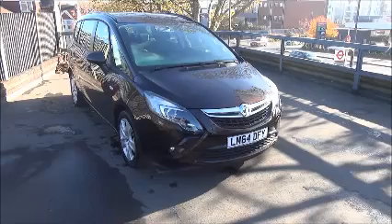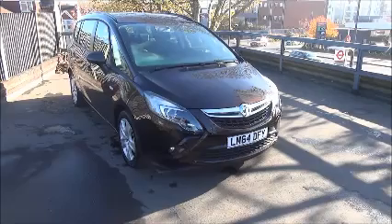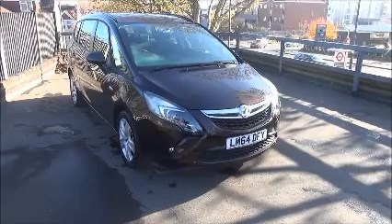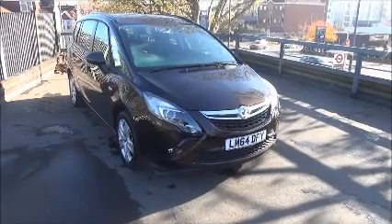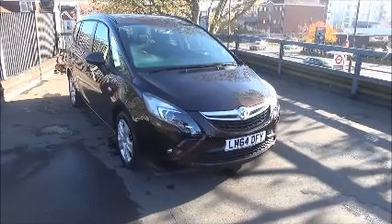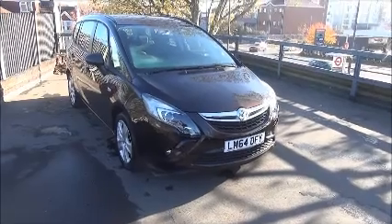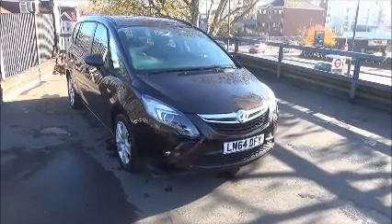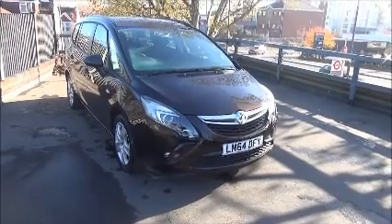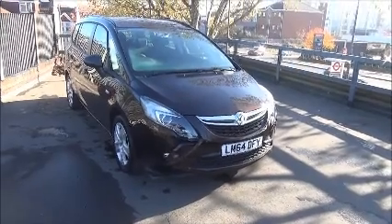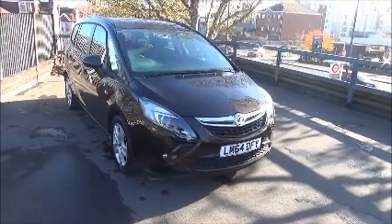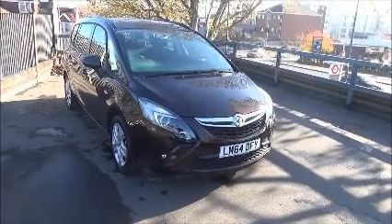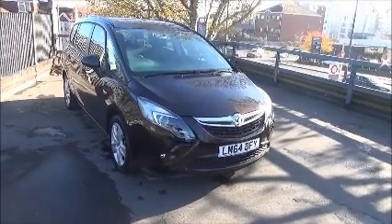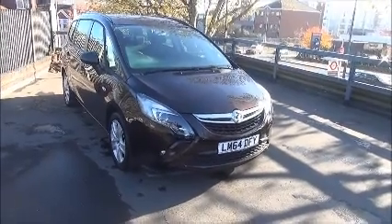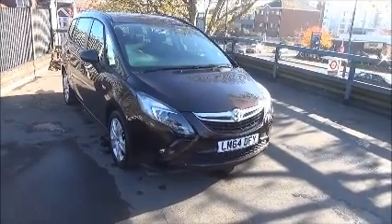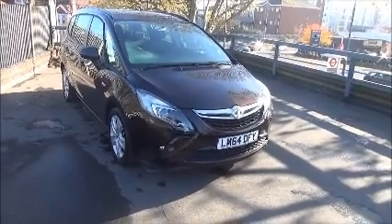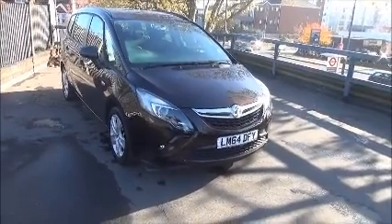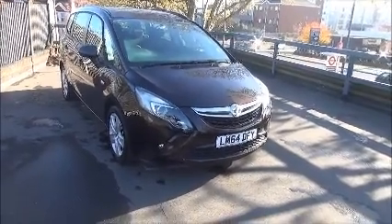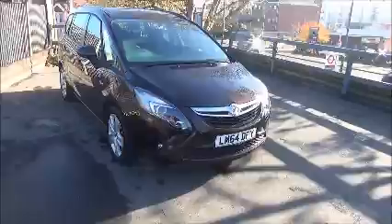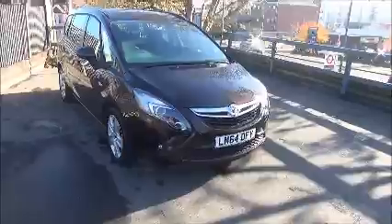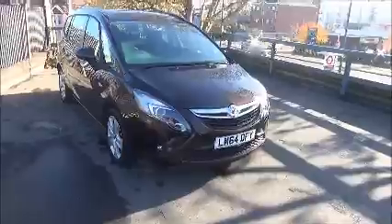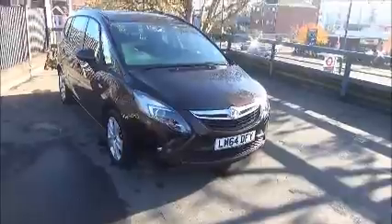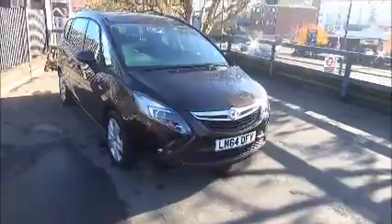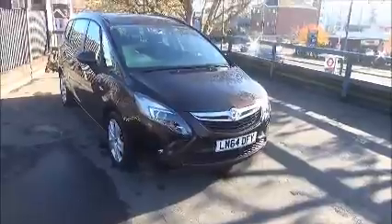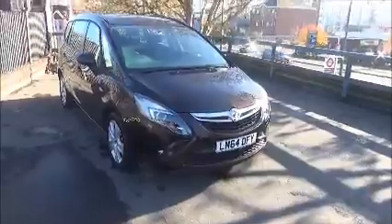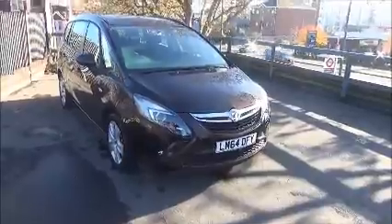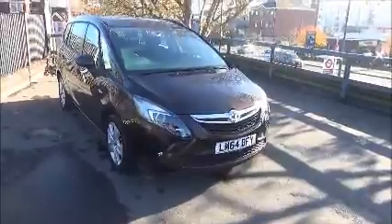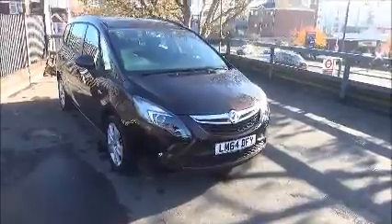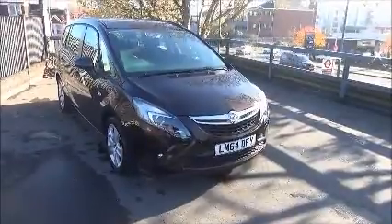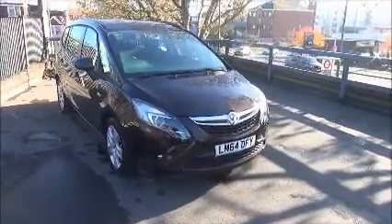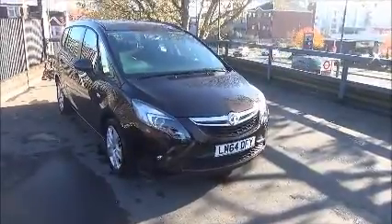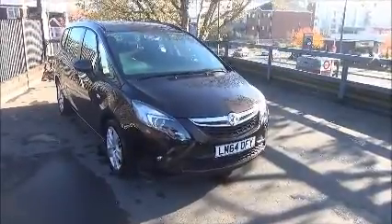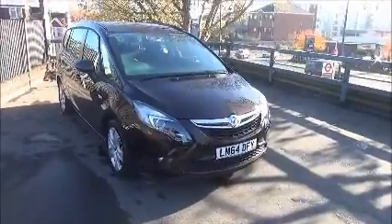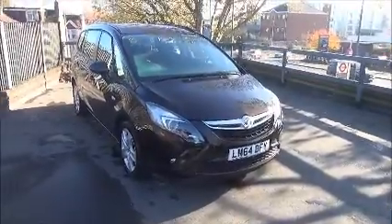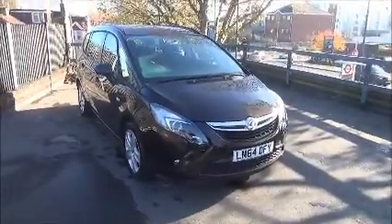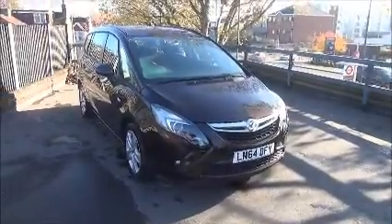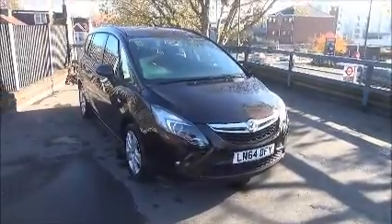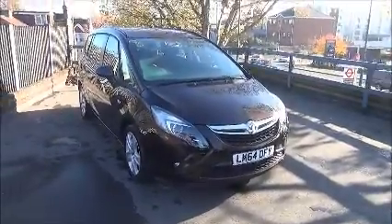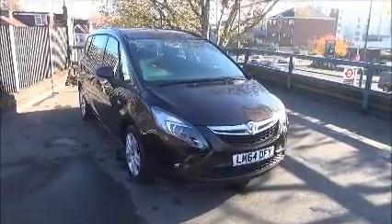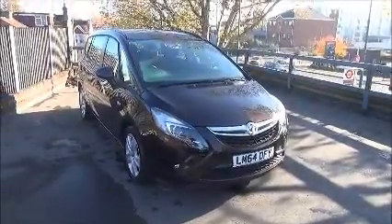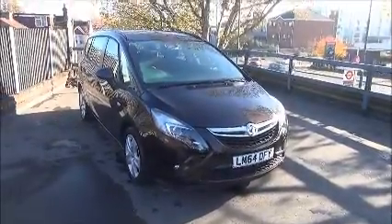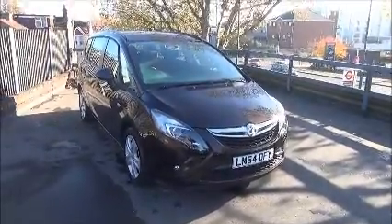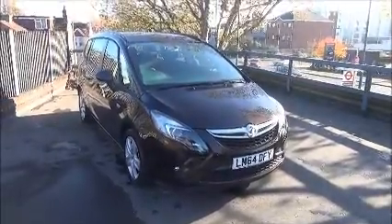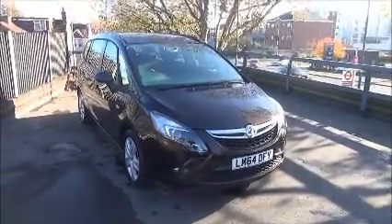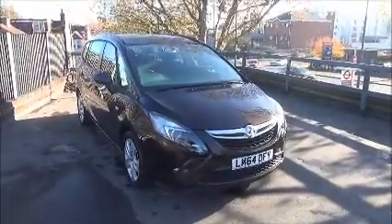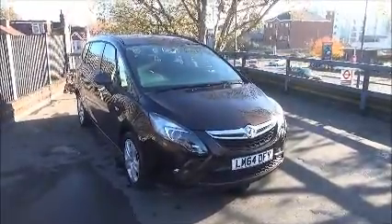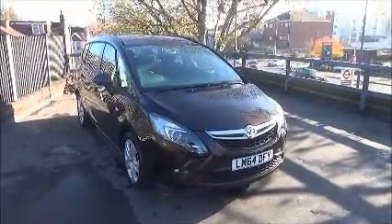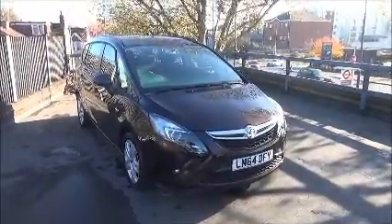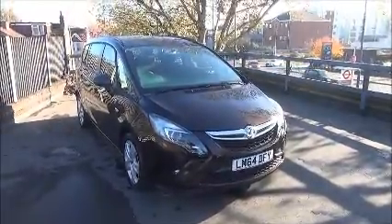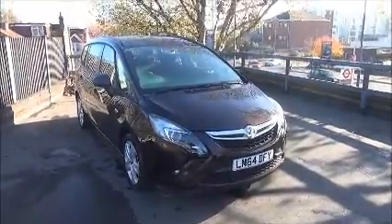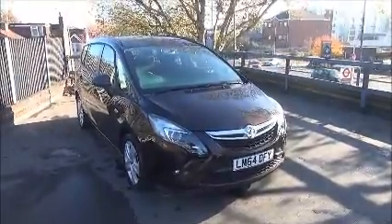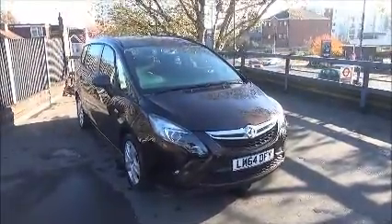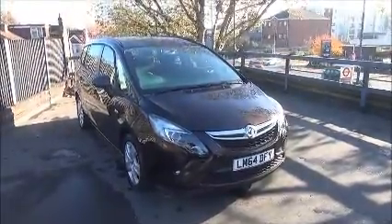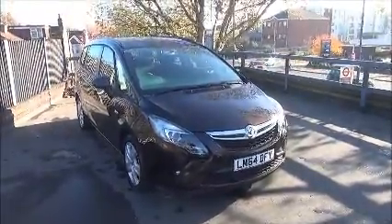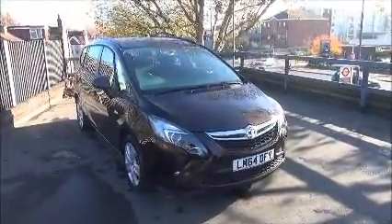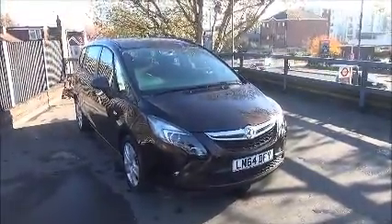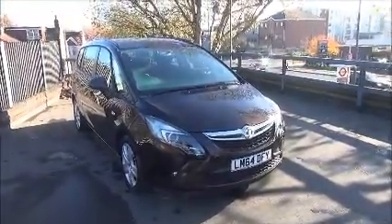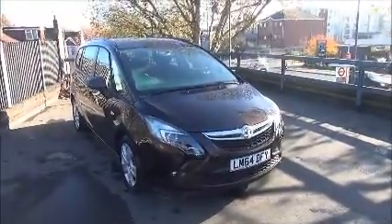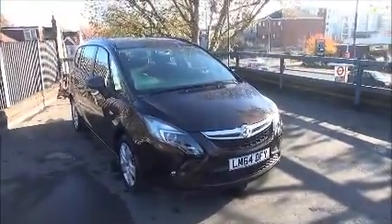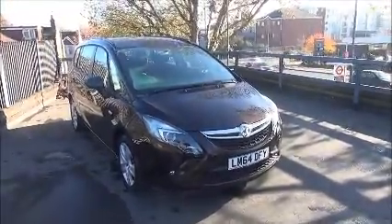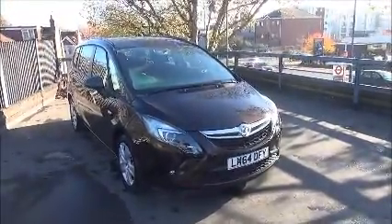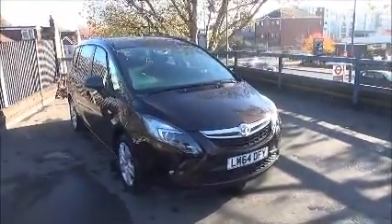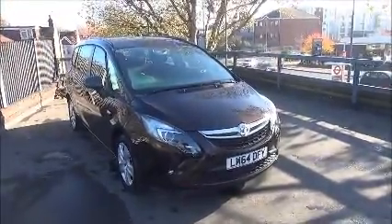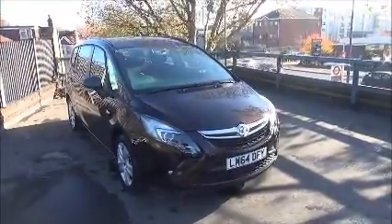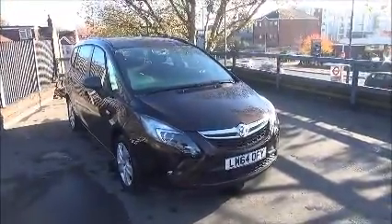Welcome to Nell Vauxhall. Here today we have a Vauxhall Zafira Tourer 1.4 Exclusive 5-door, fitted with a manual transmission.